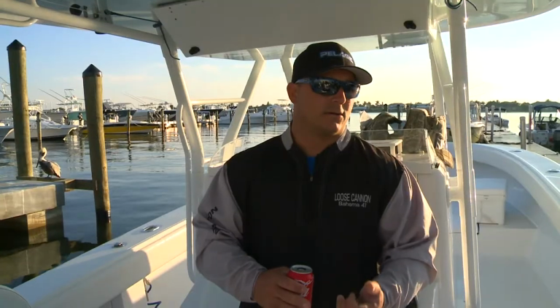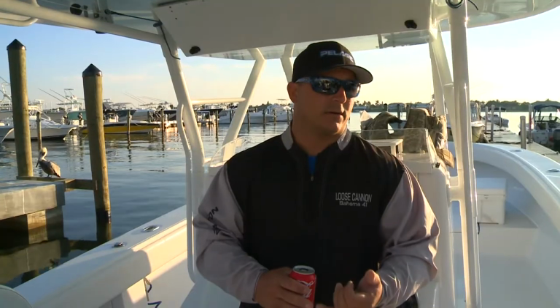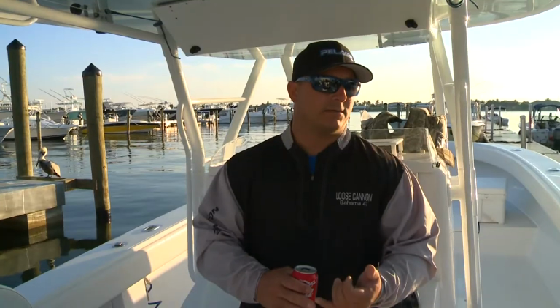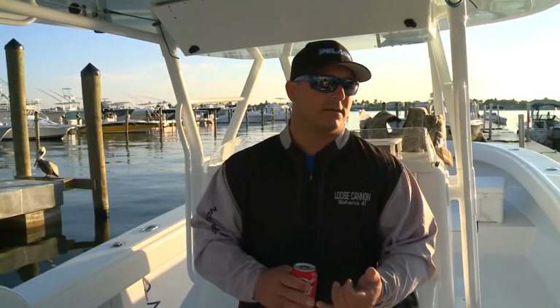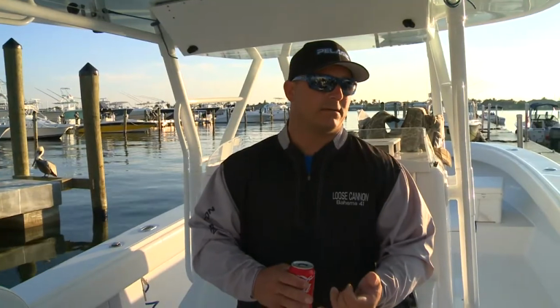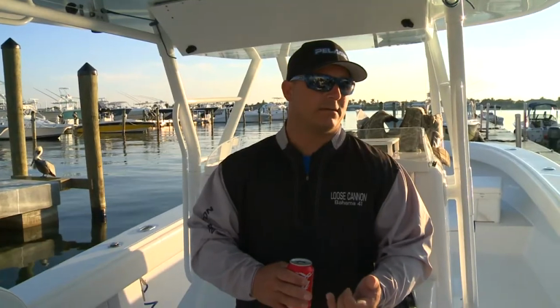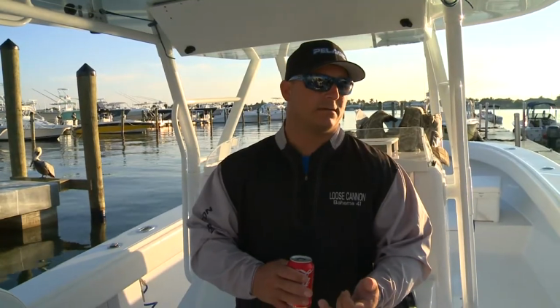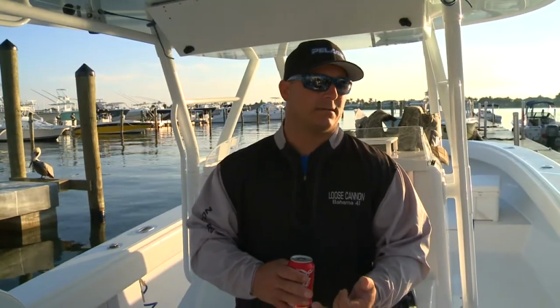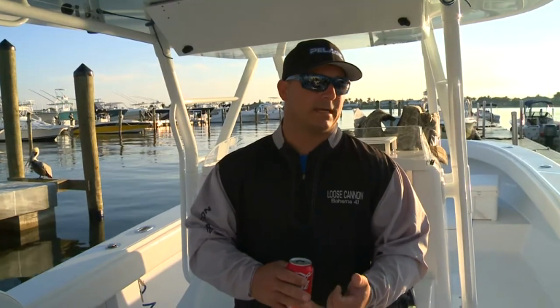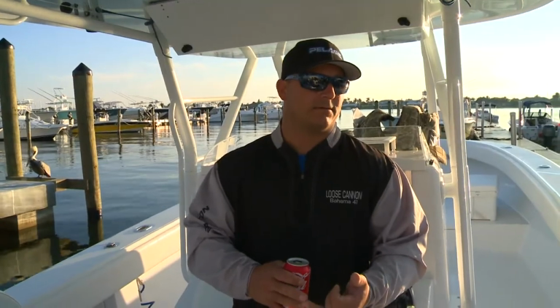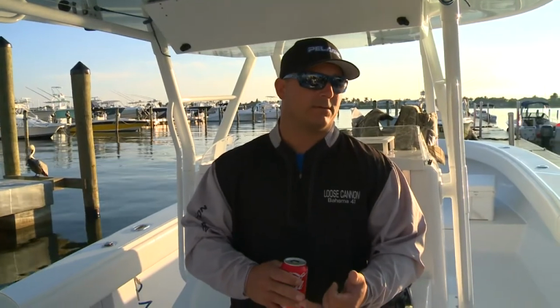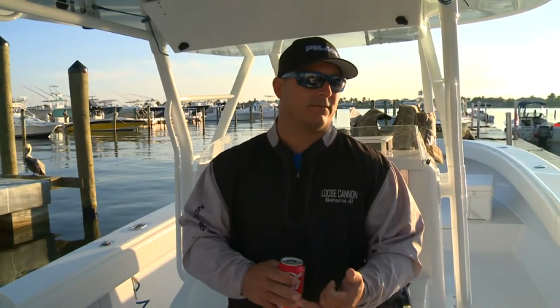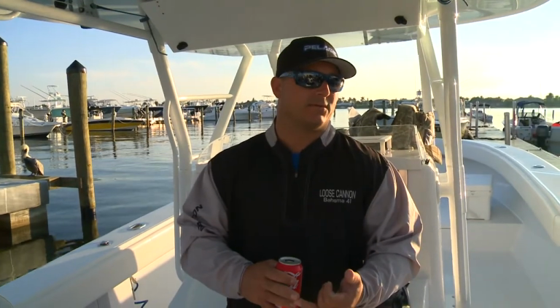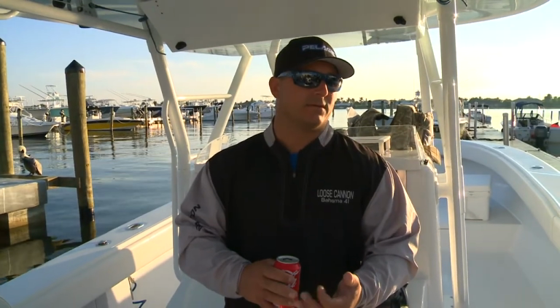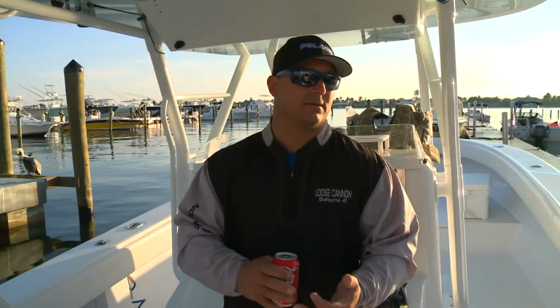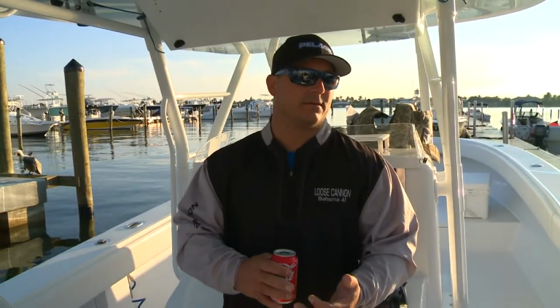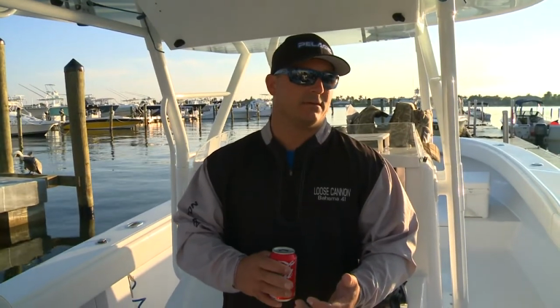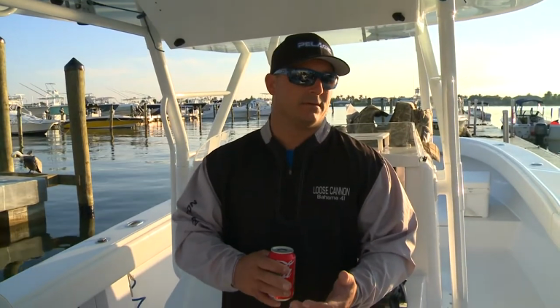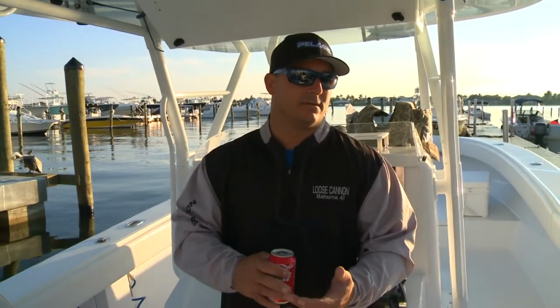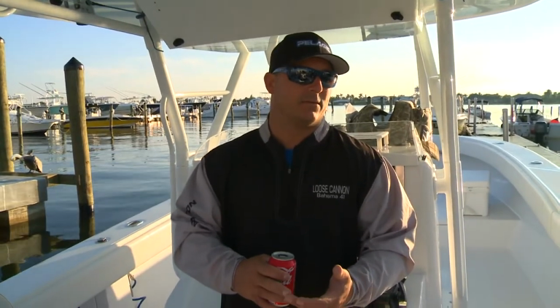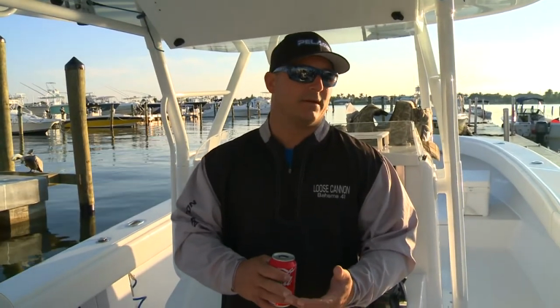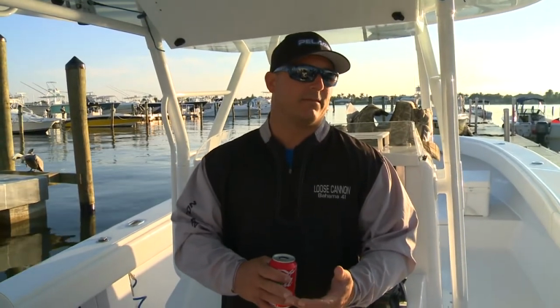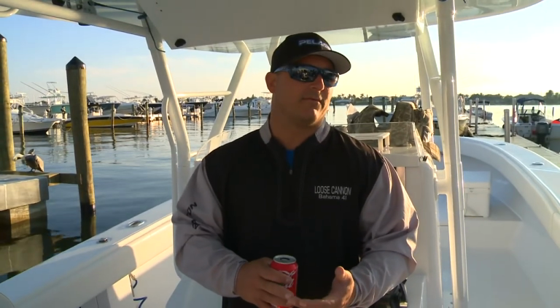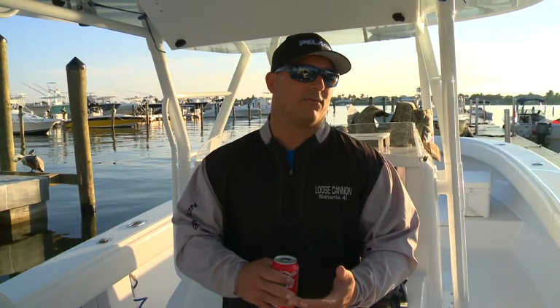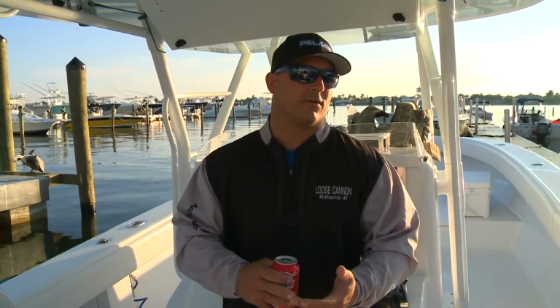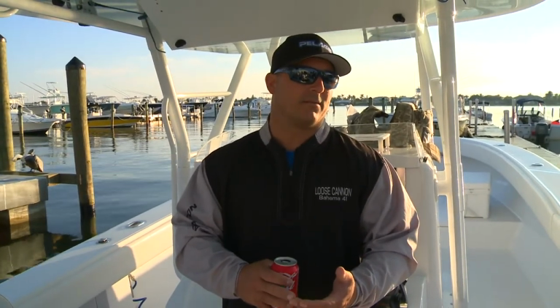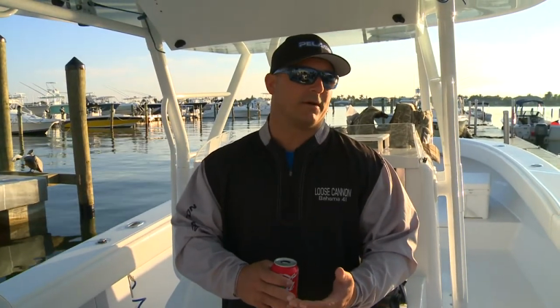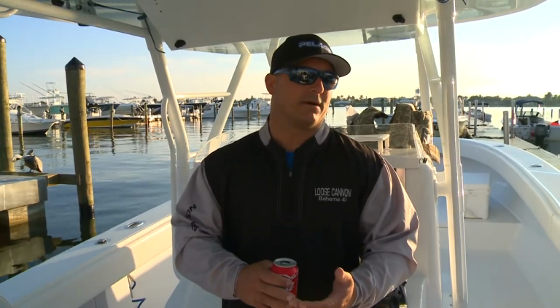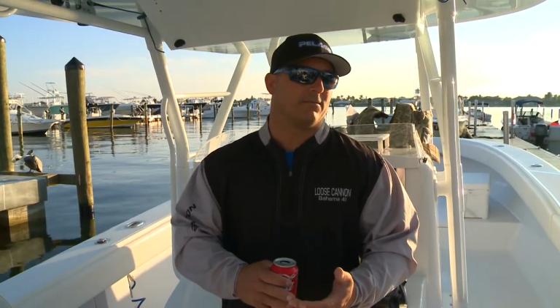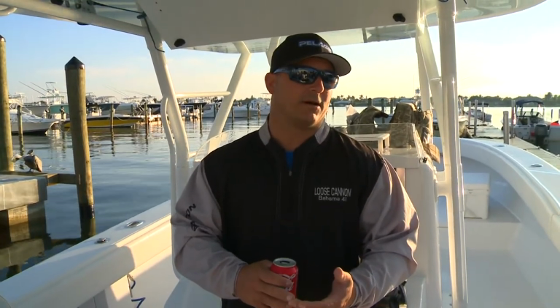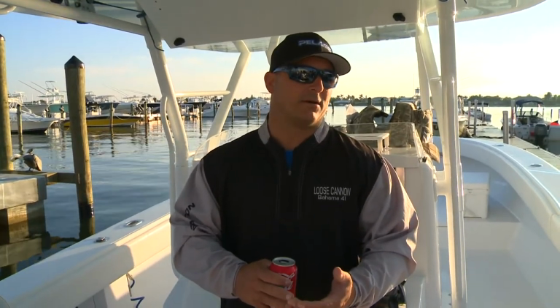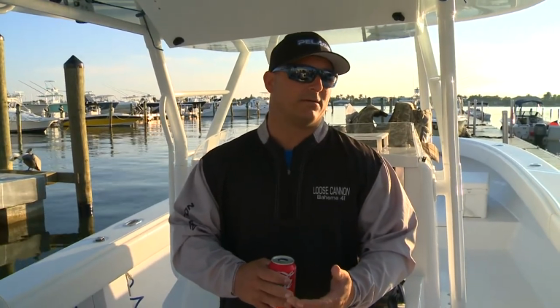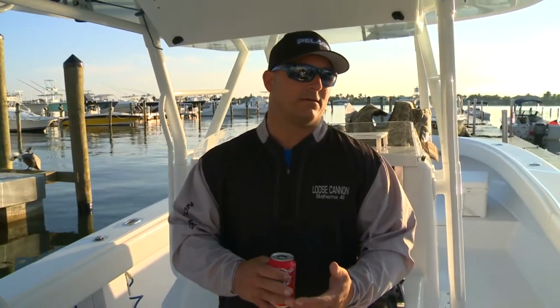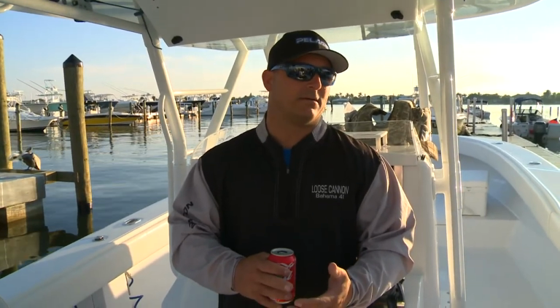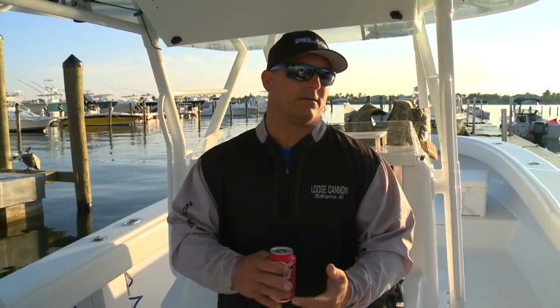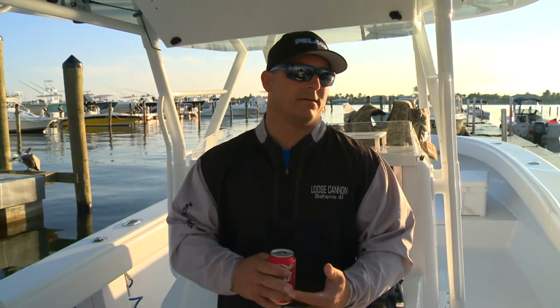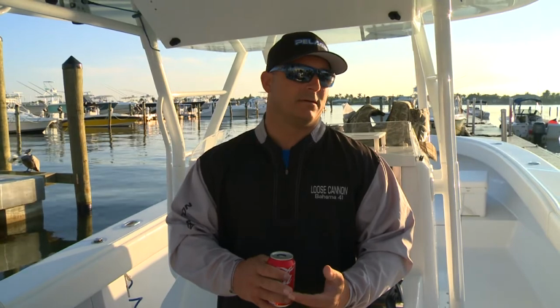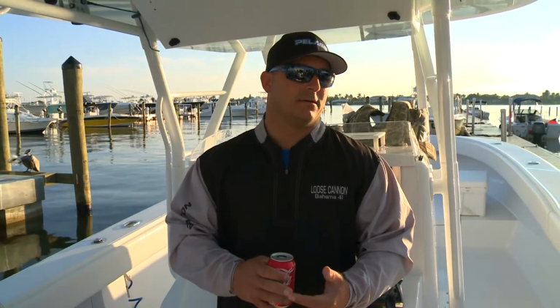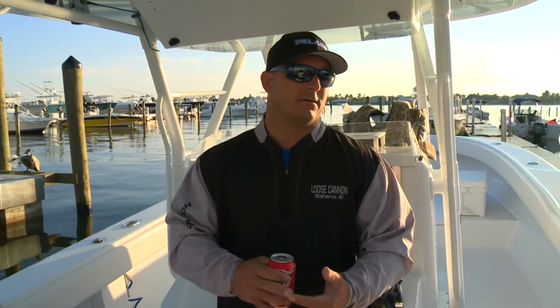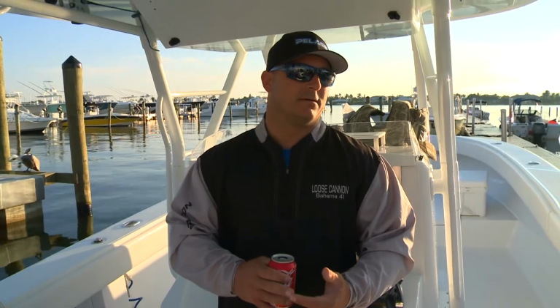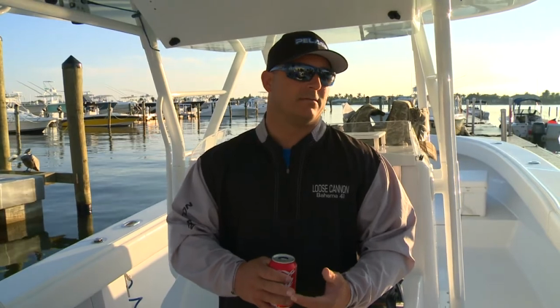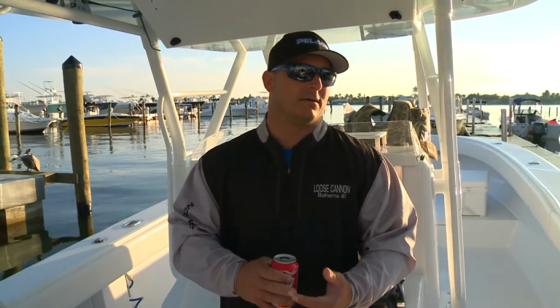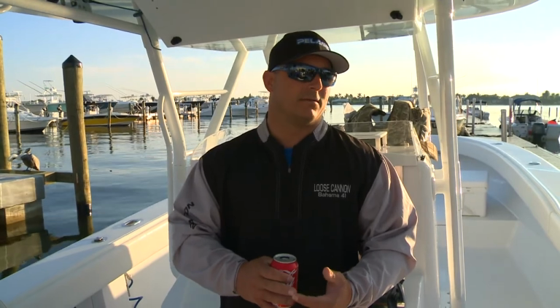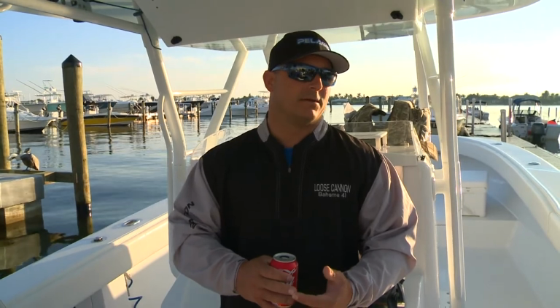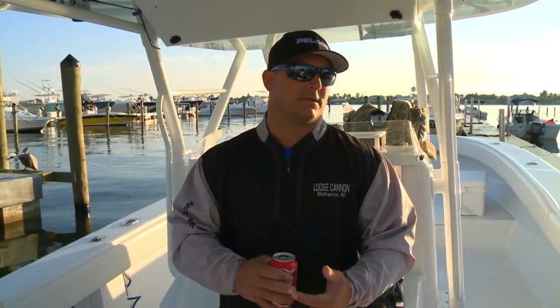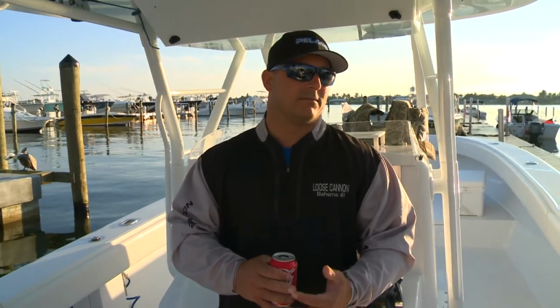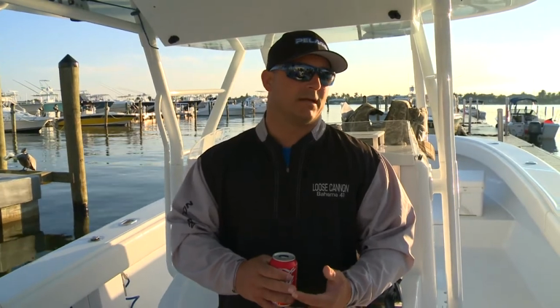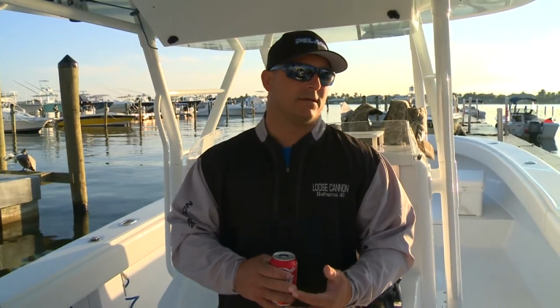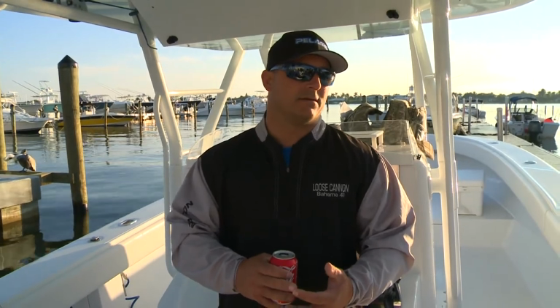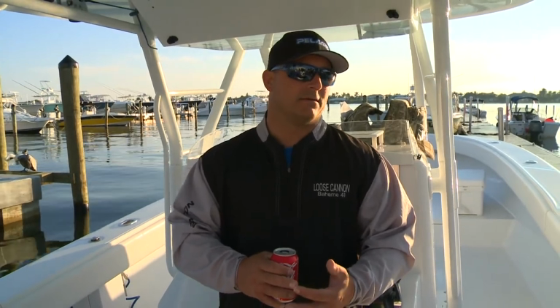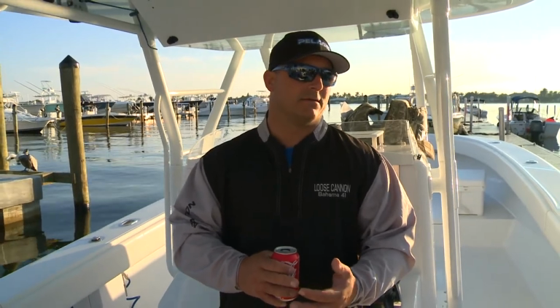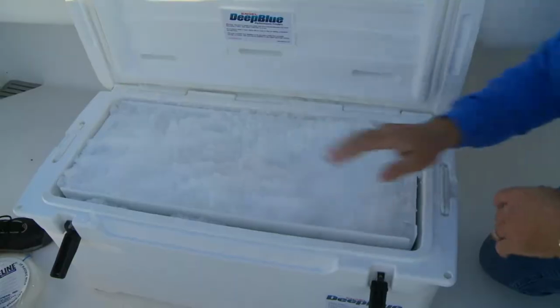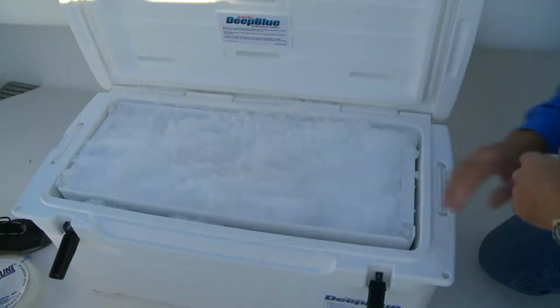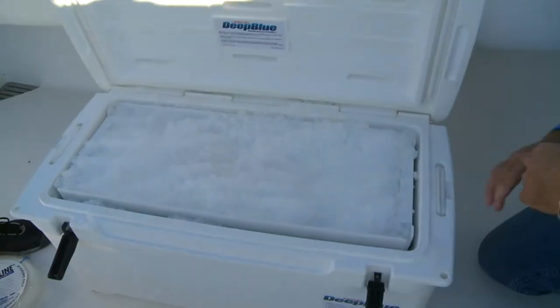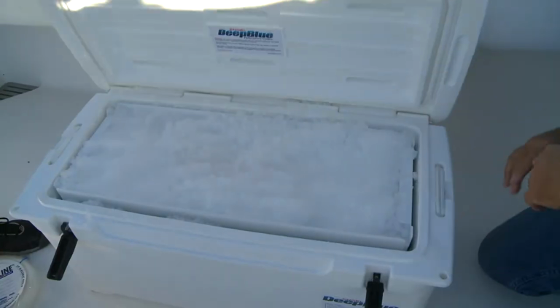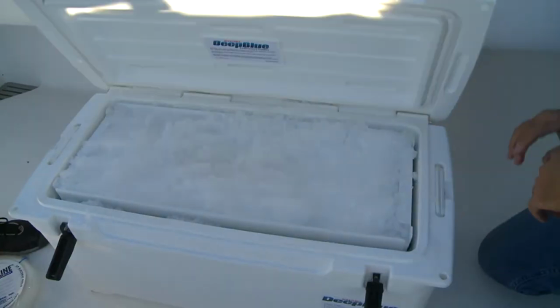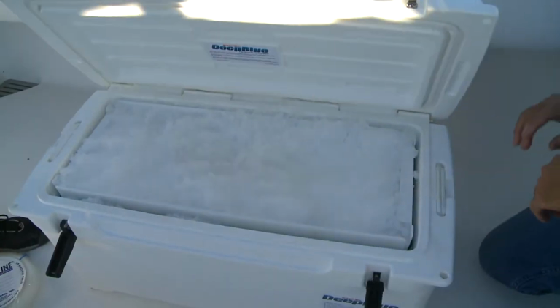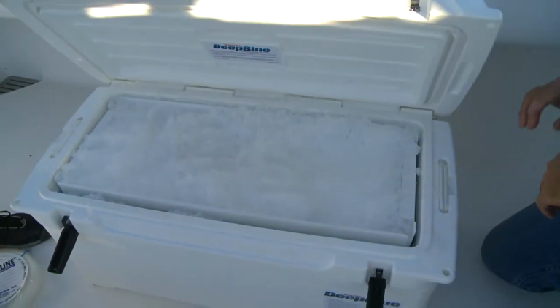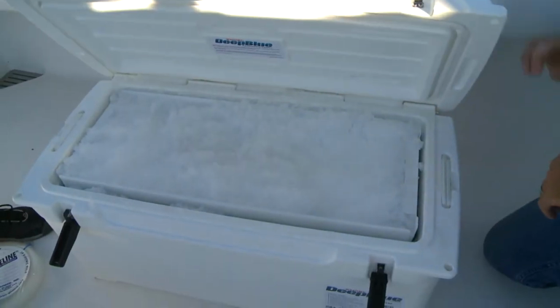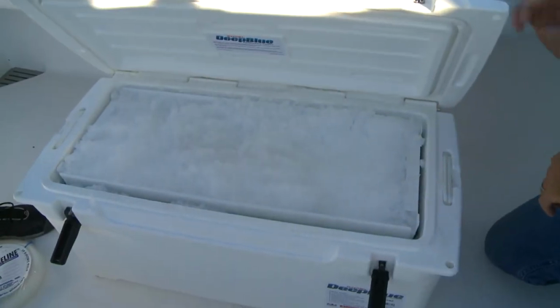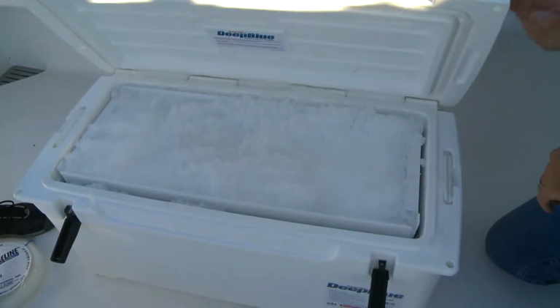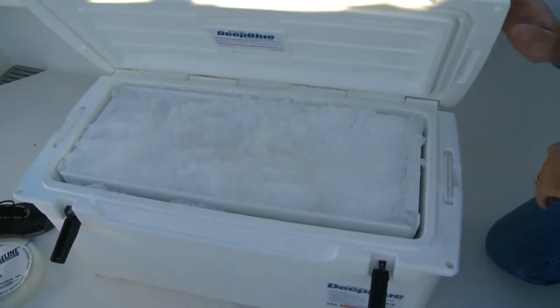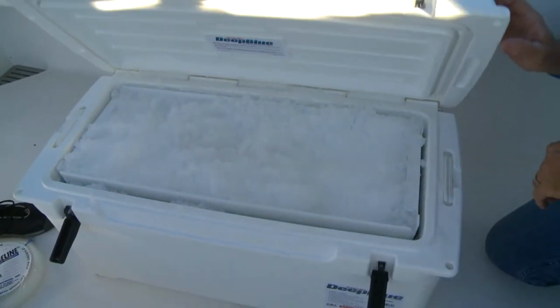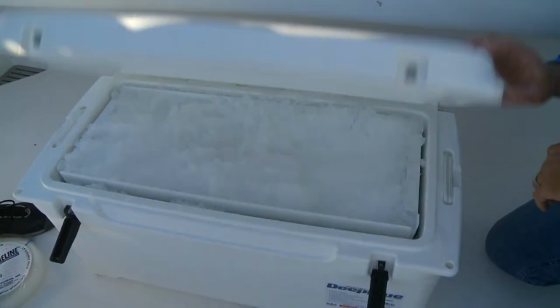Crimps, snap swivels — we need about 400-pound mono. A couple dozen ballyhoo. Those baits are good to go.